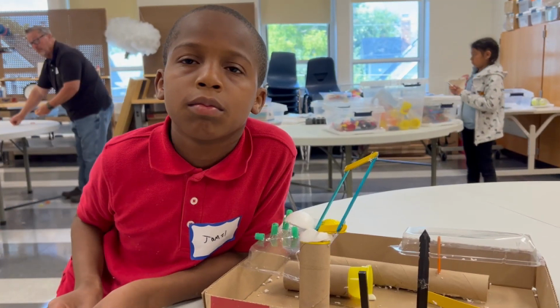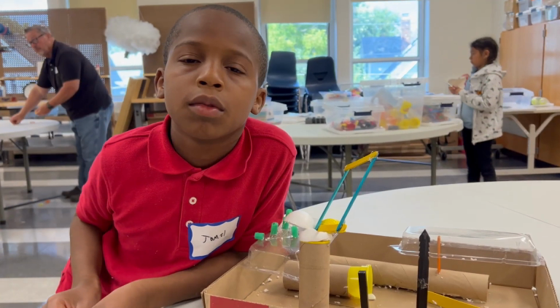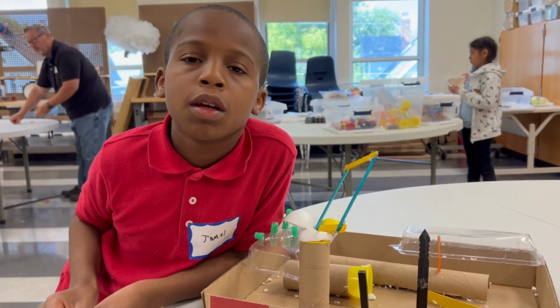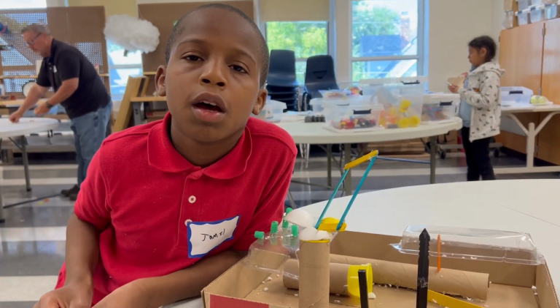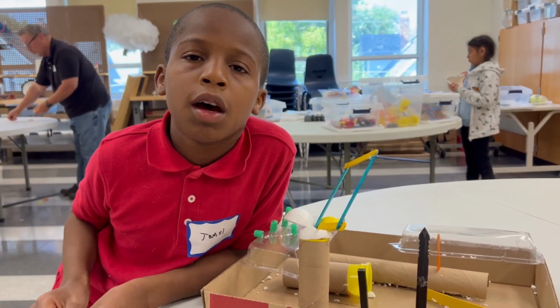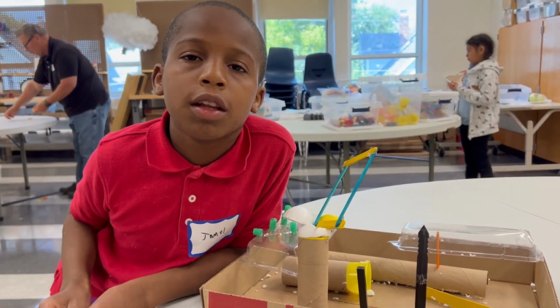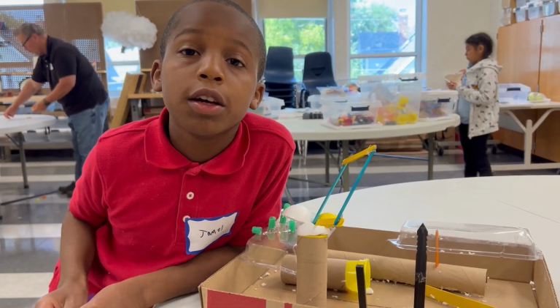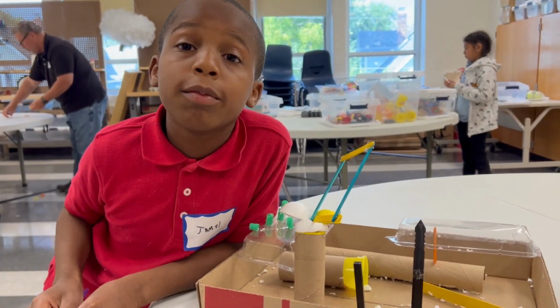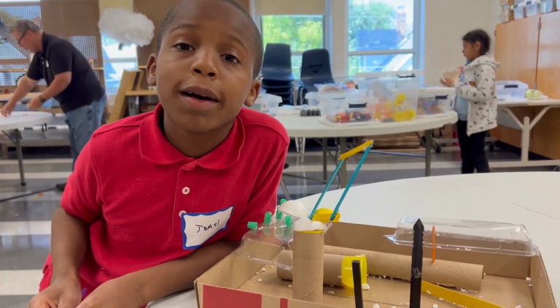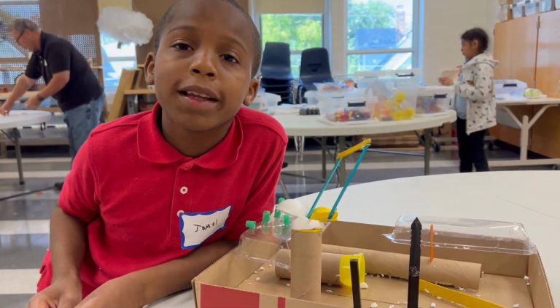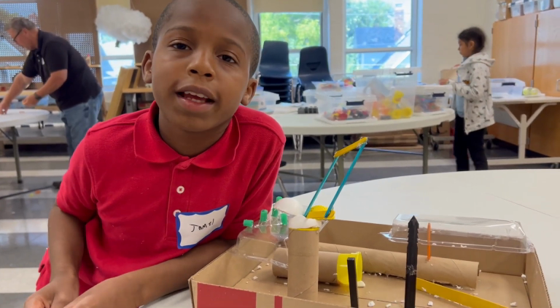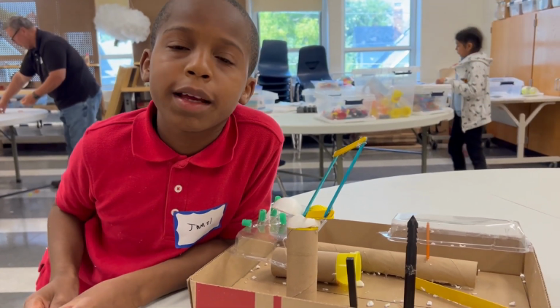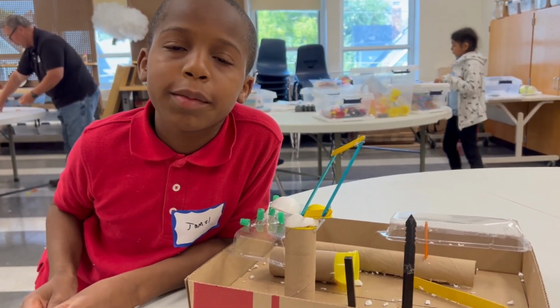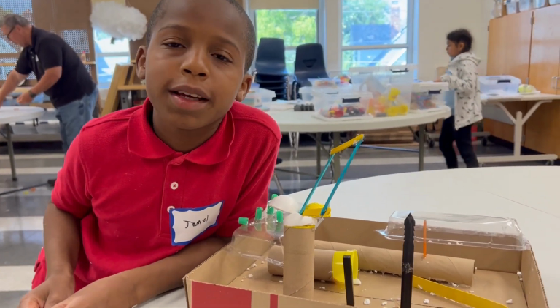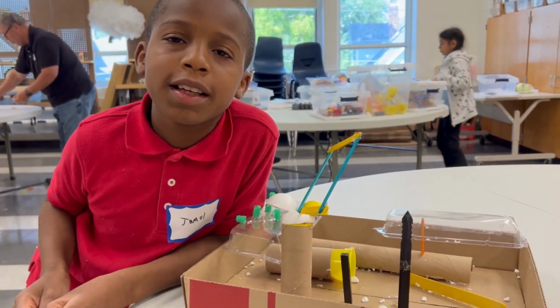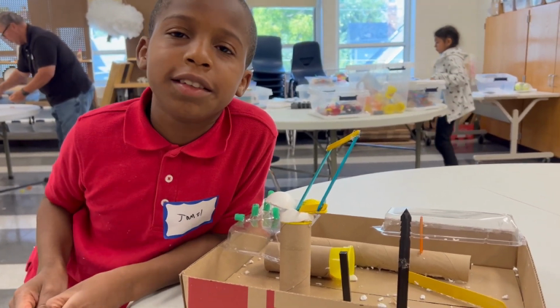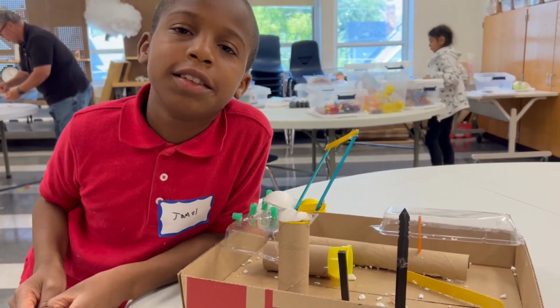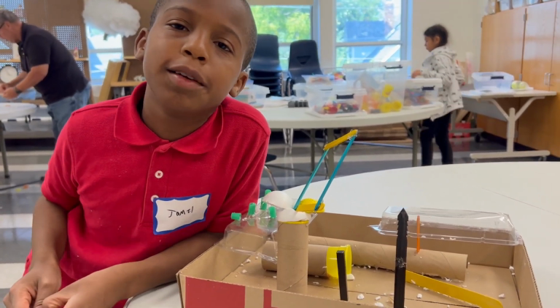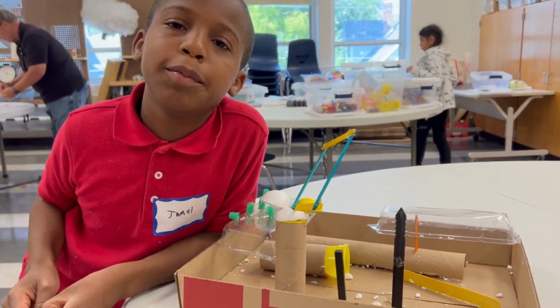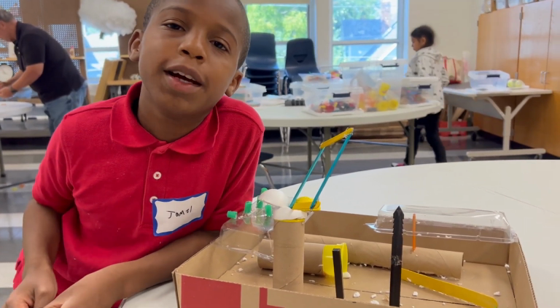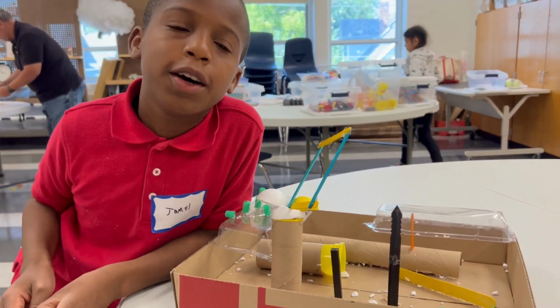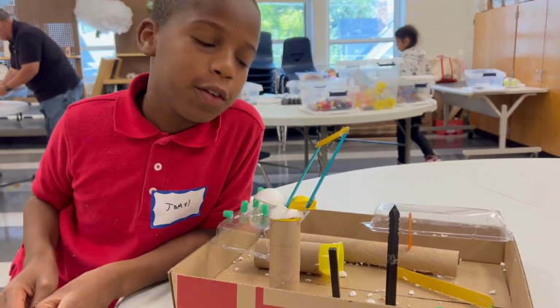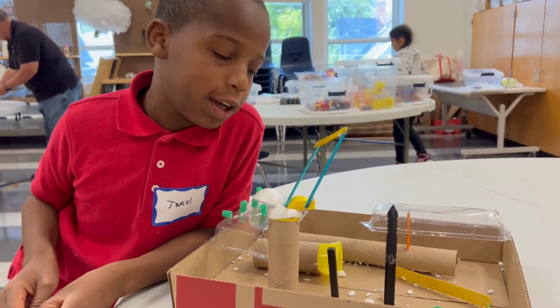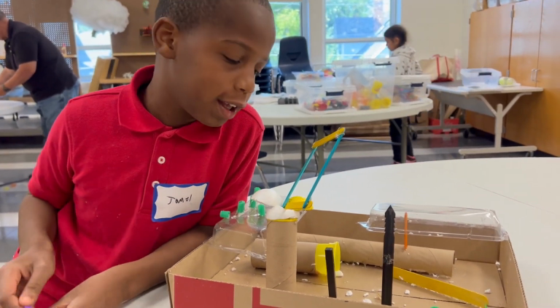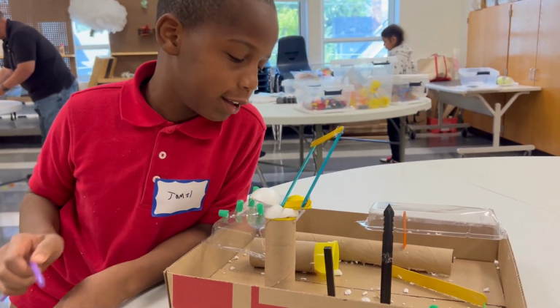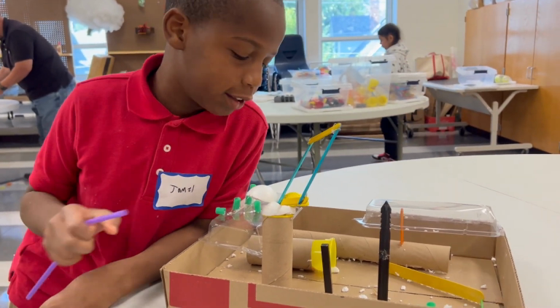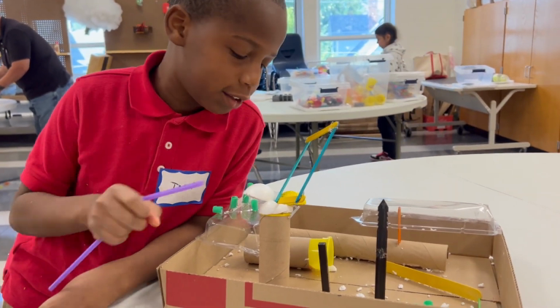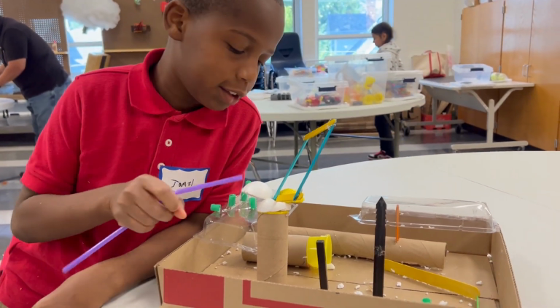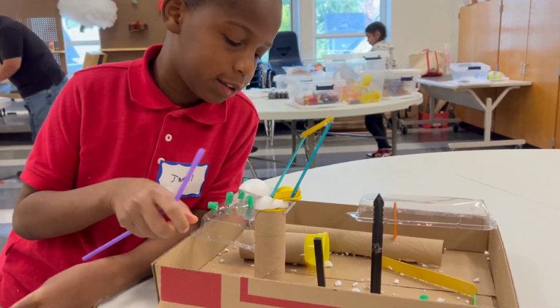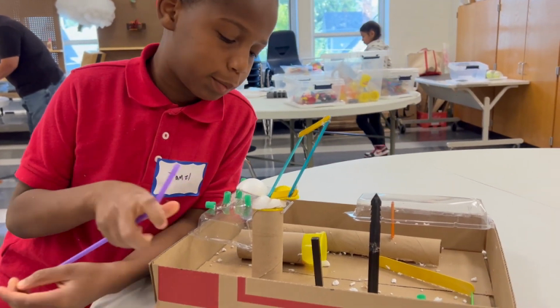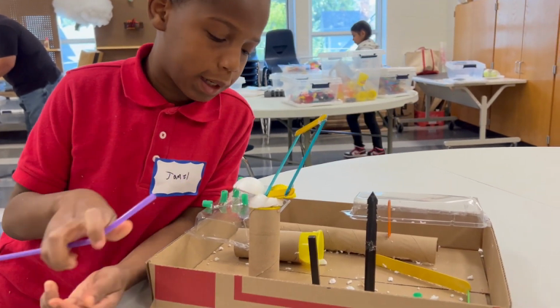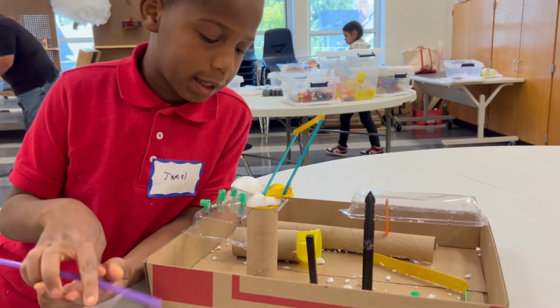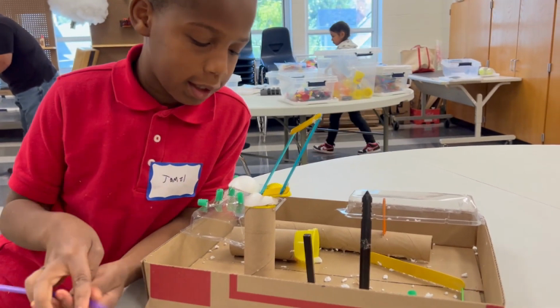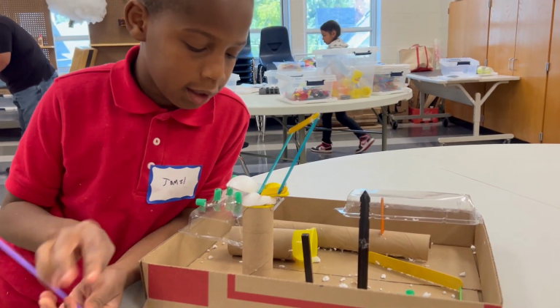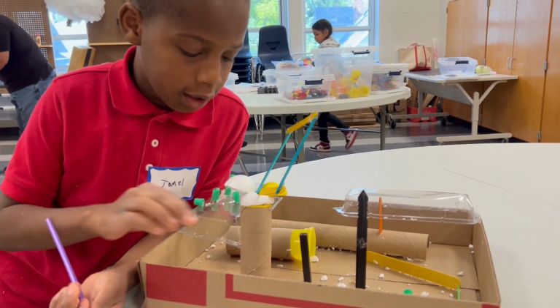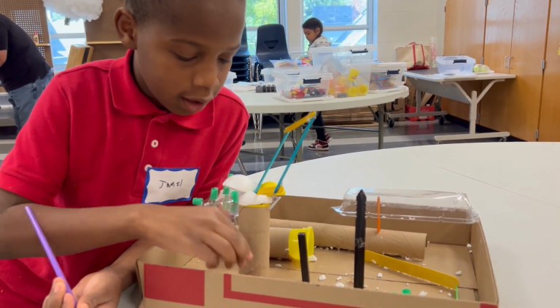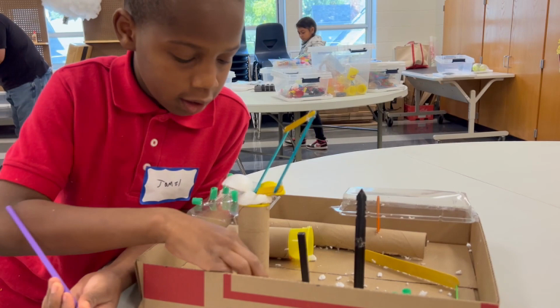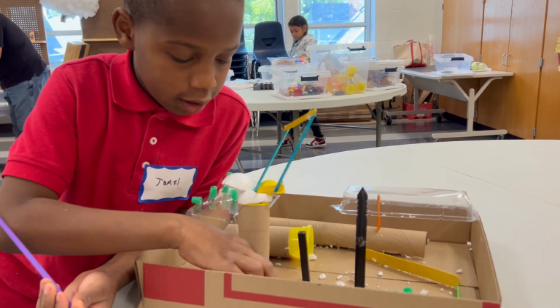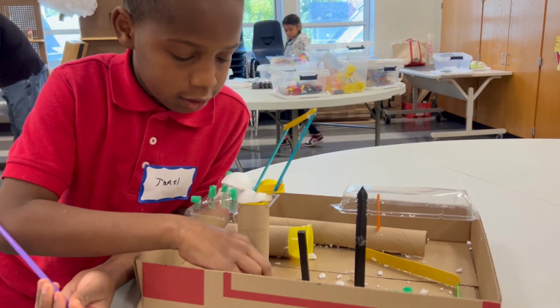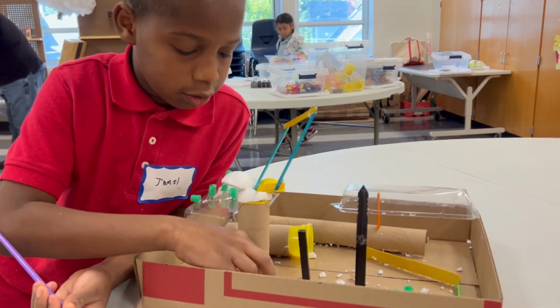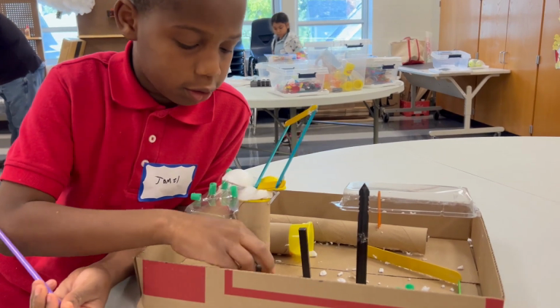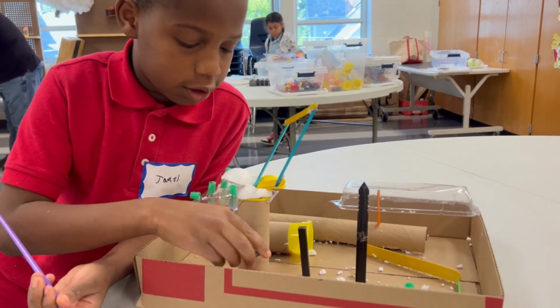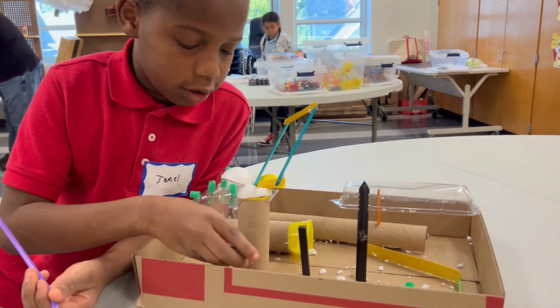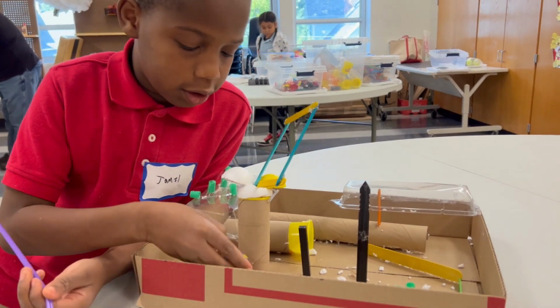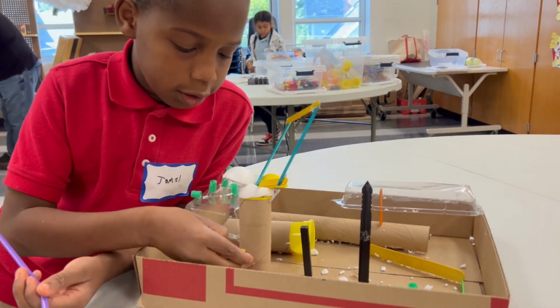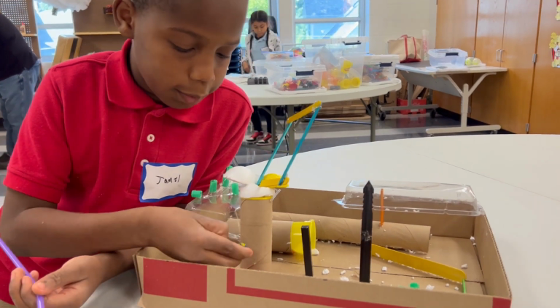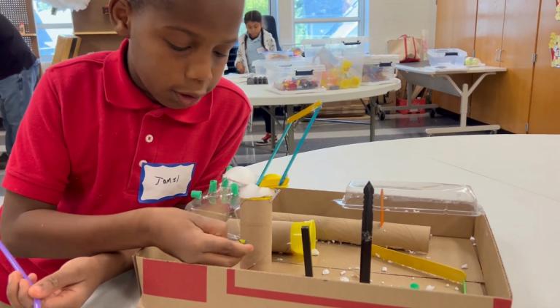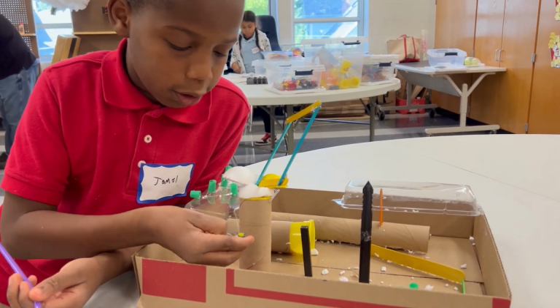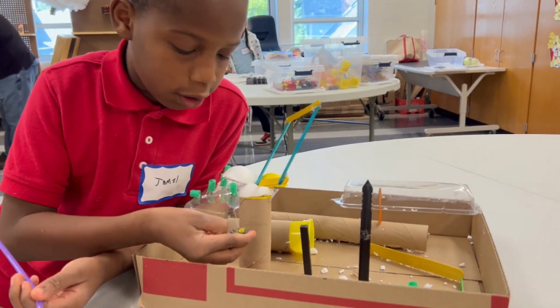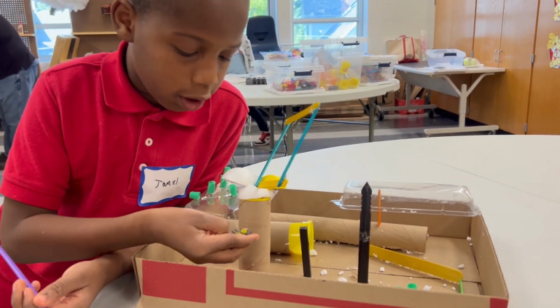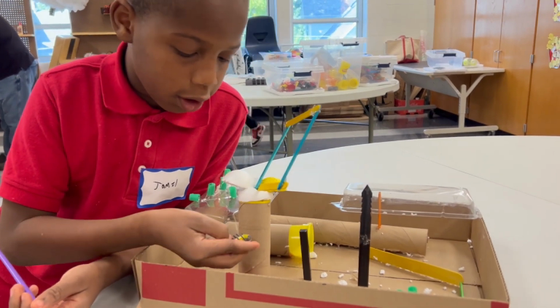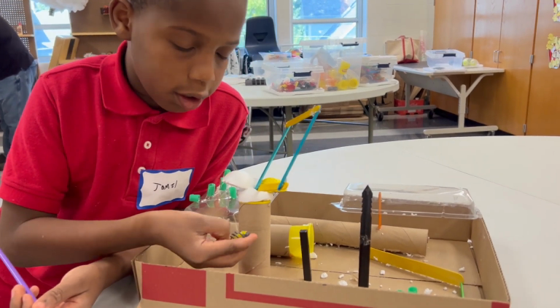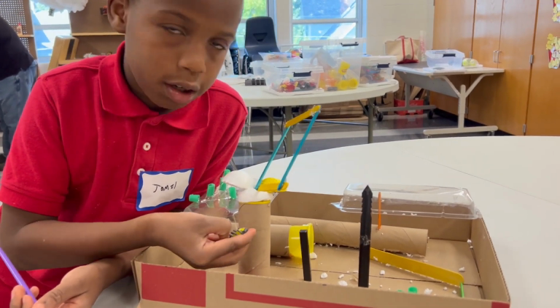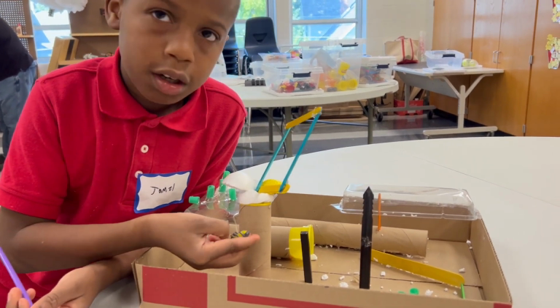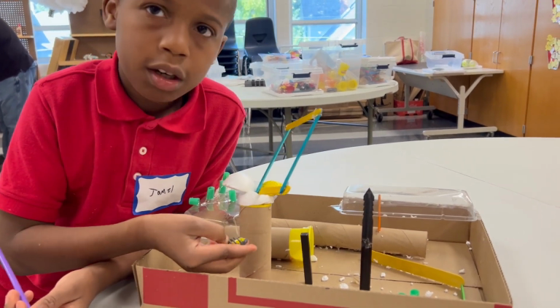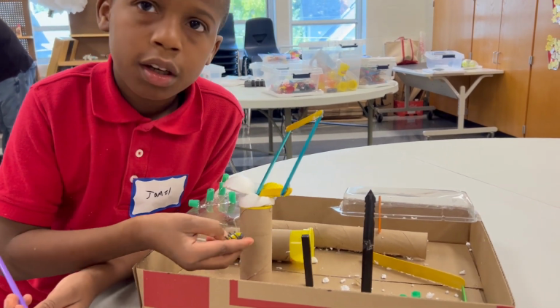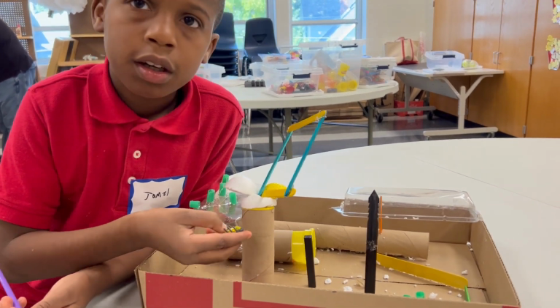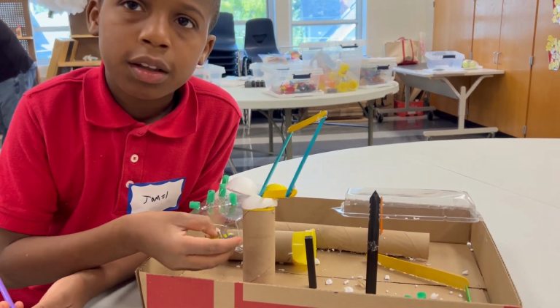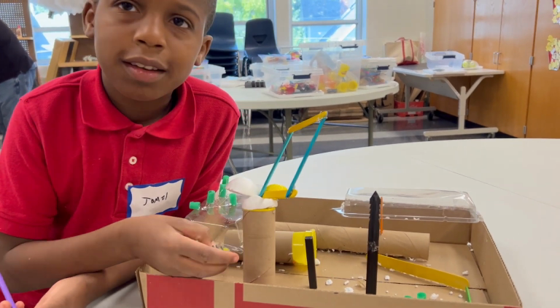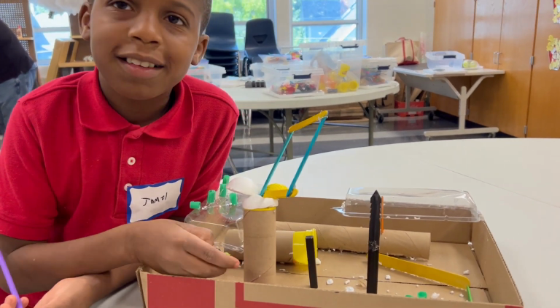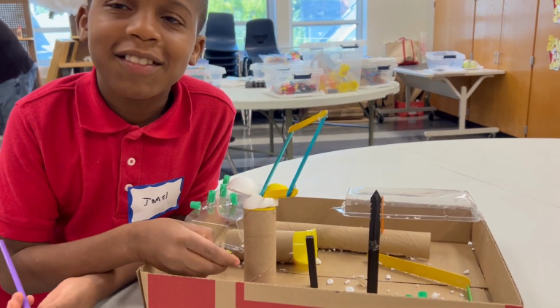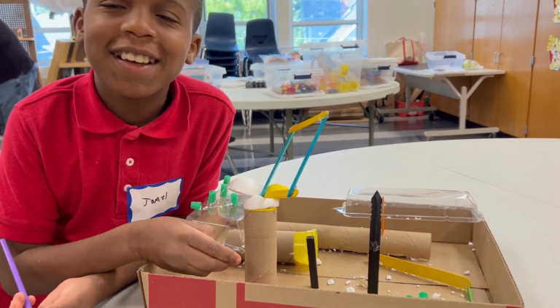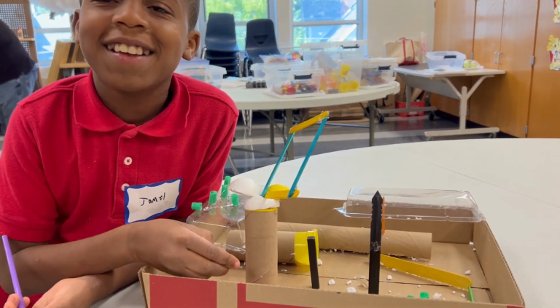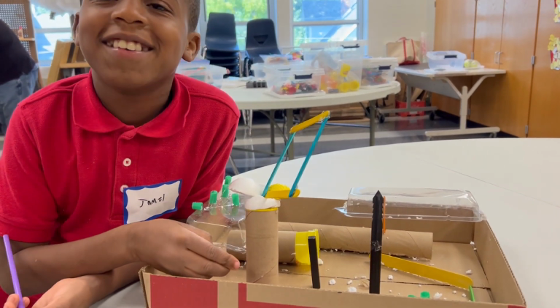Hello, my name is Jamel and this is my little tutu motor cart. Hey, give it back!